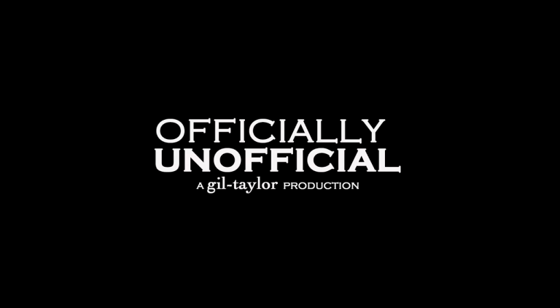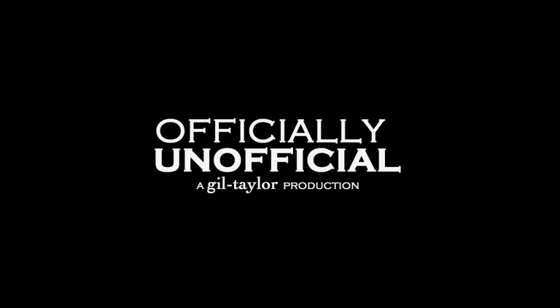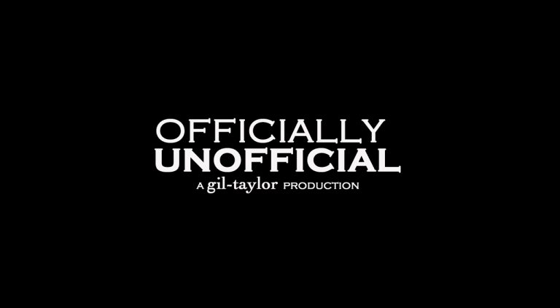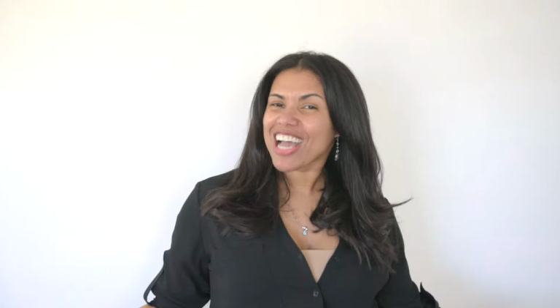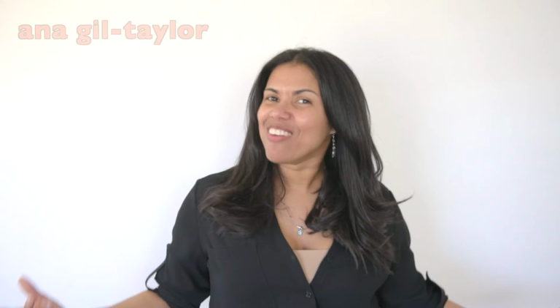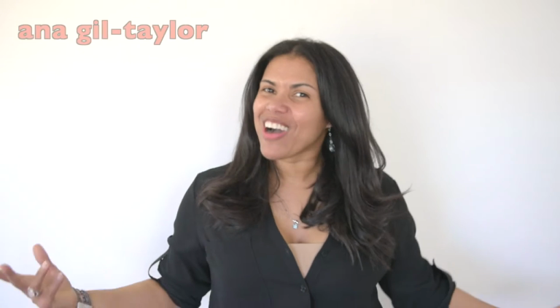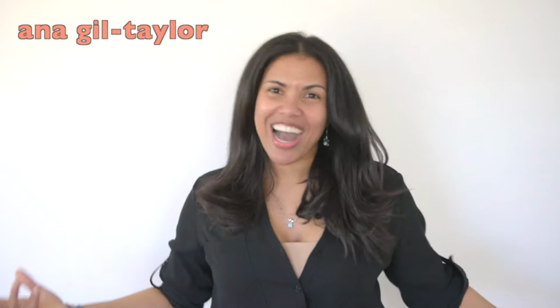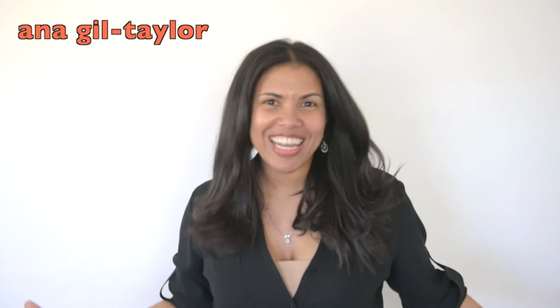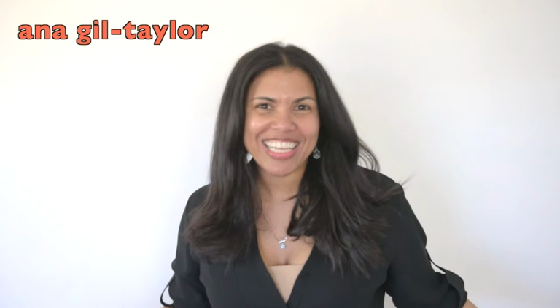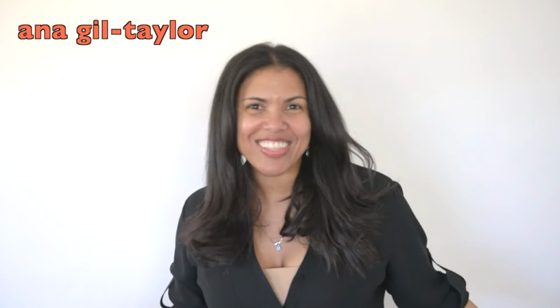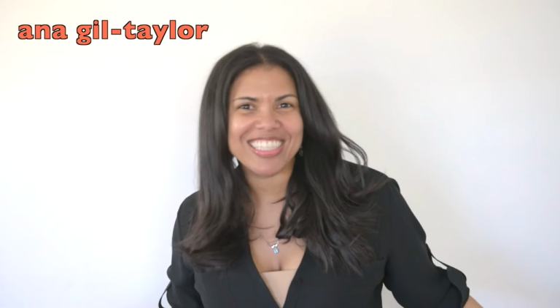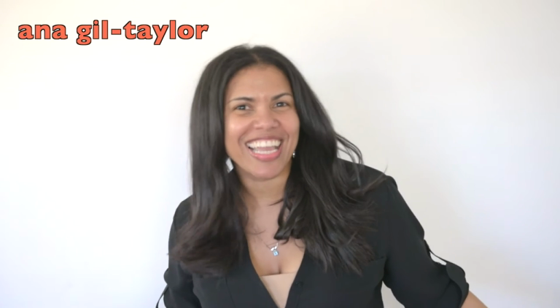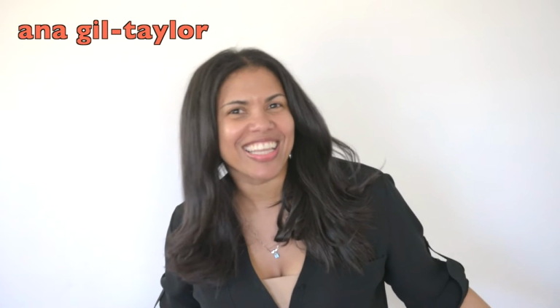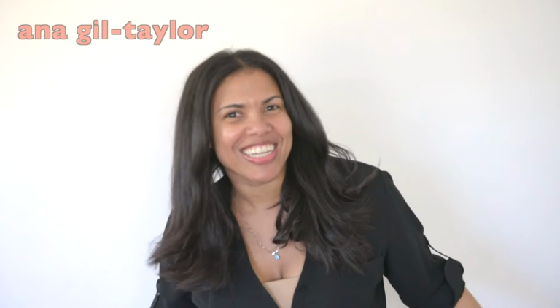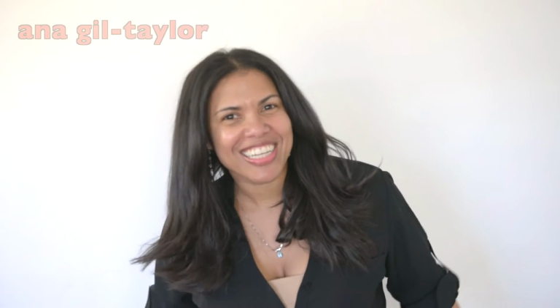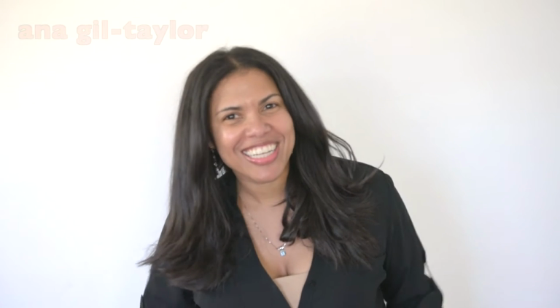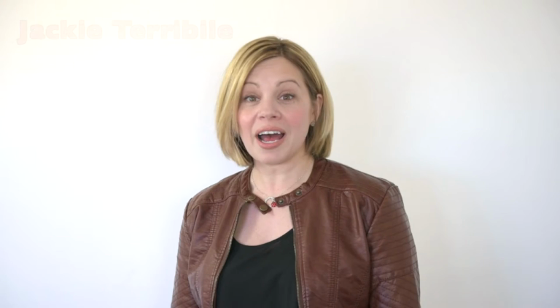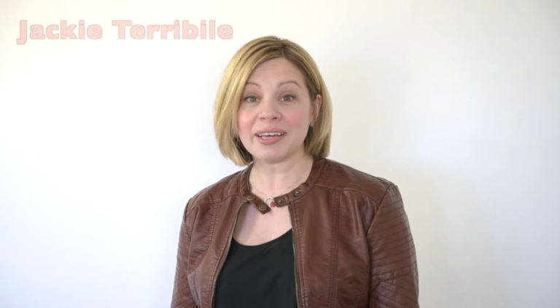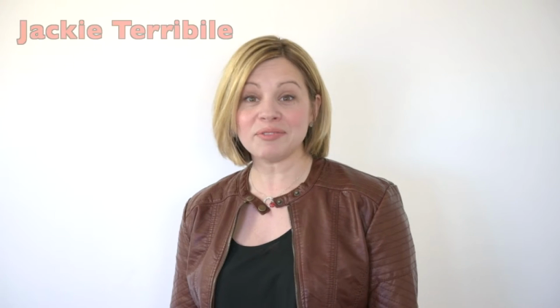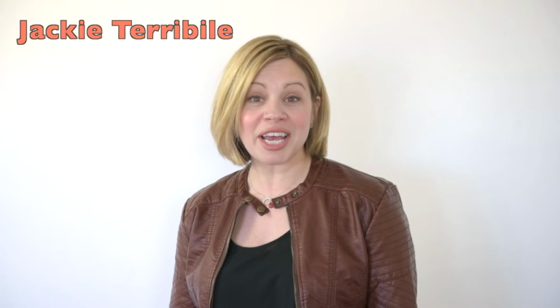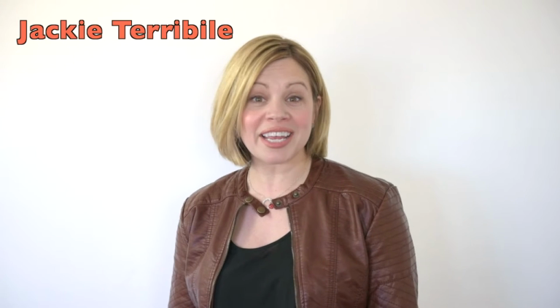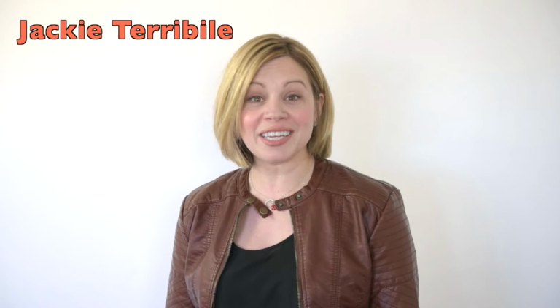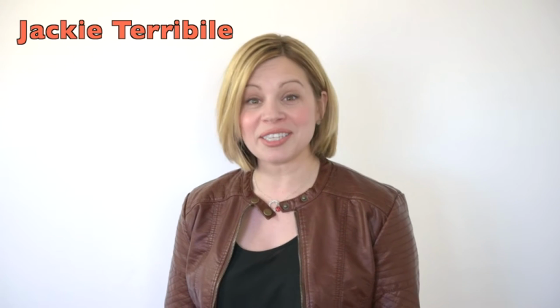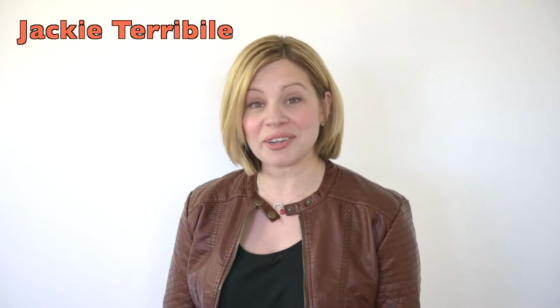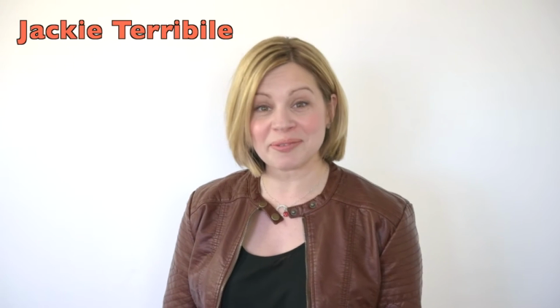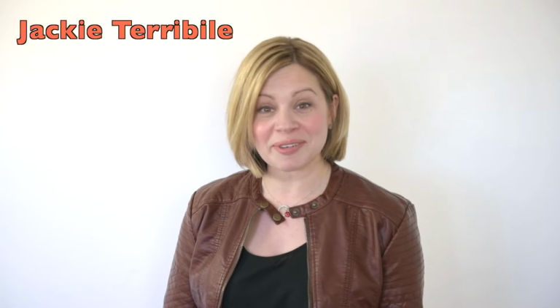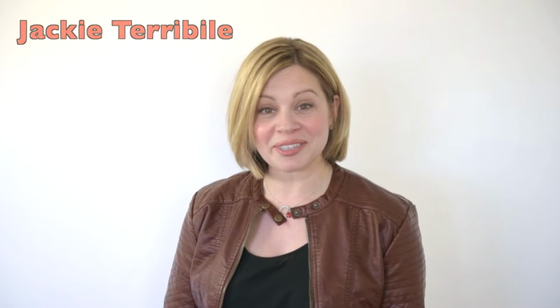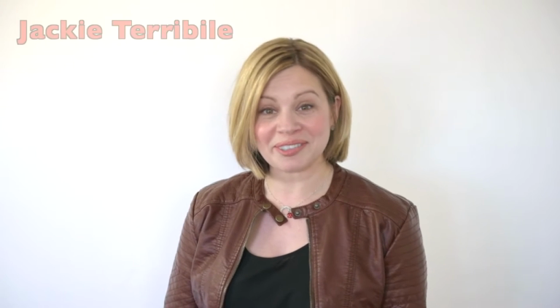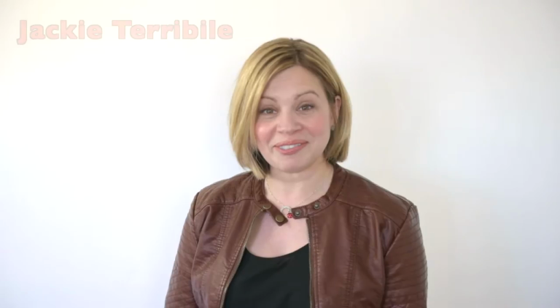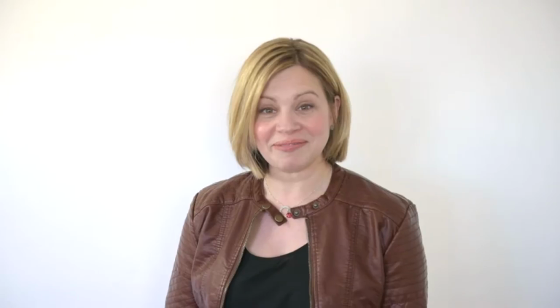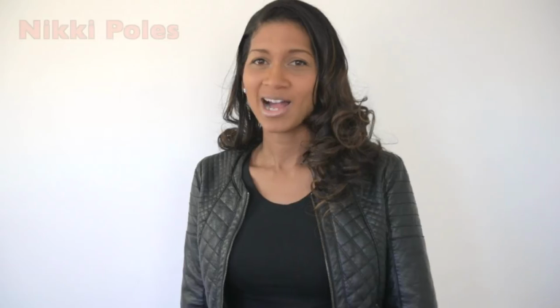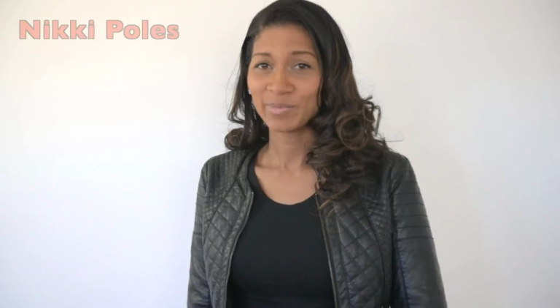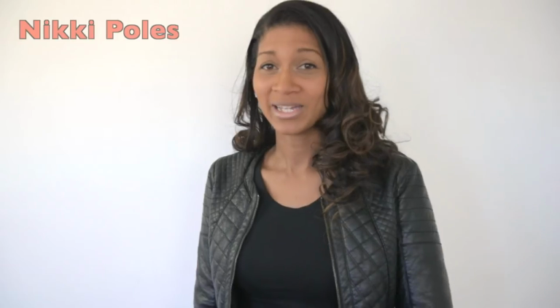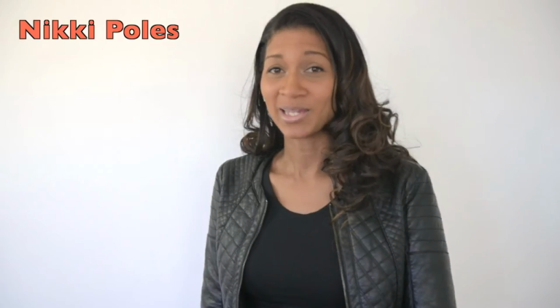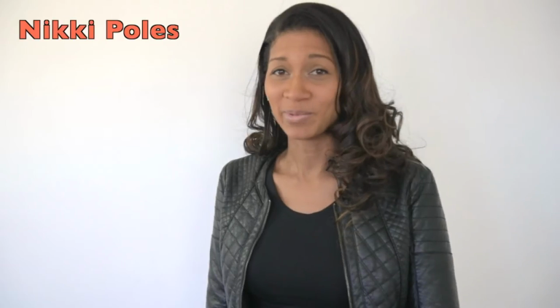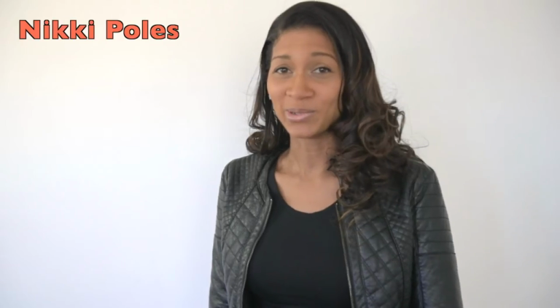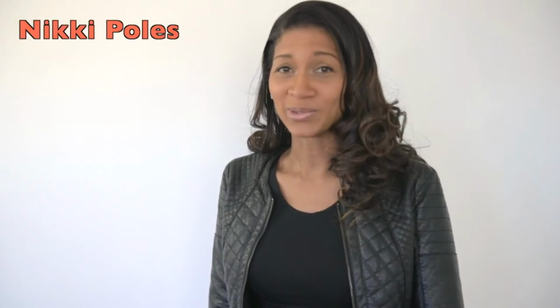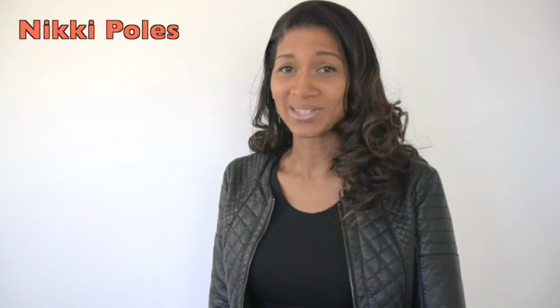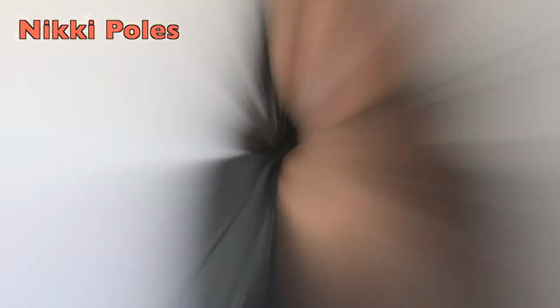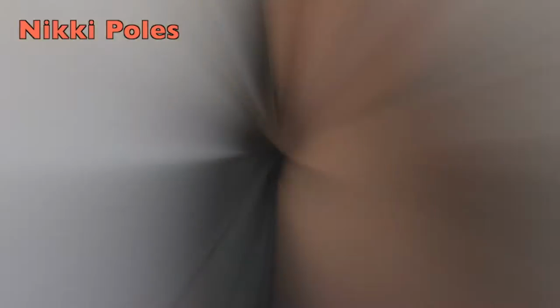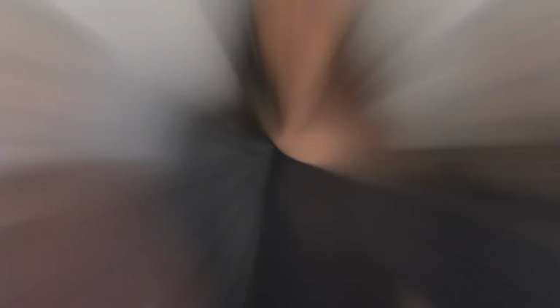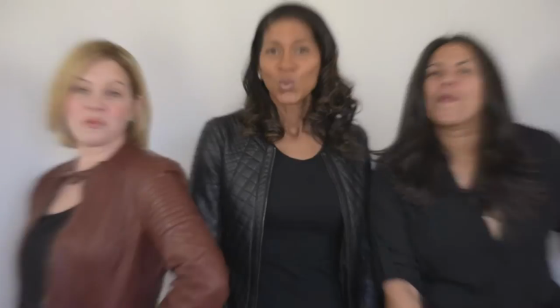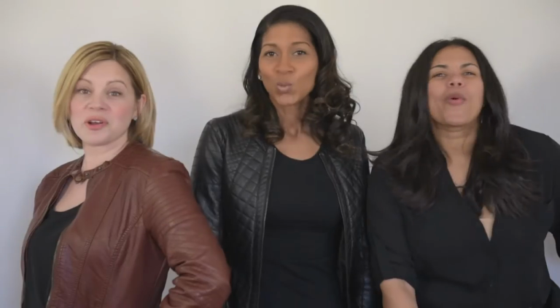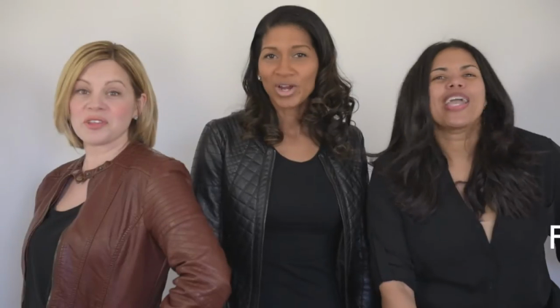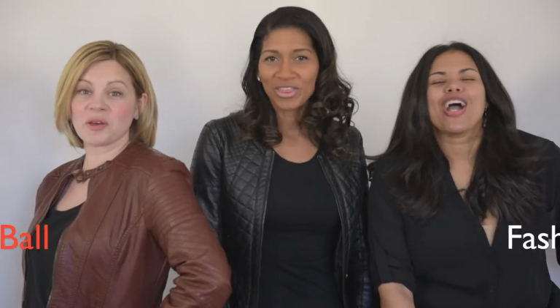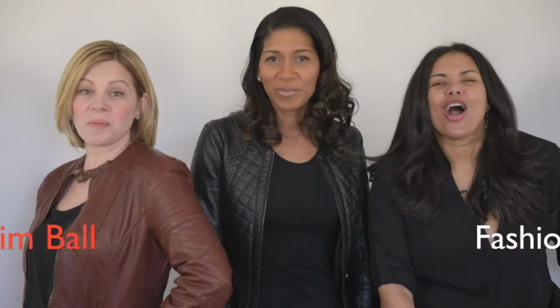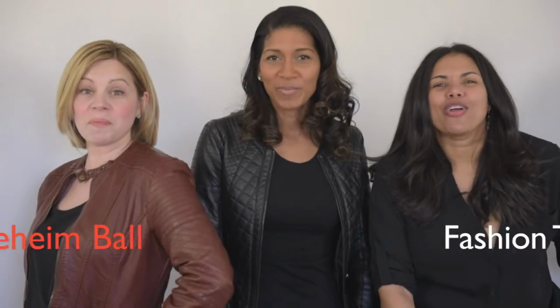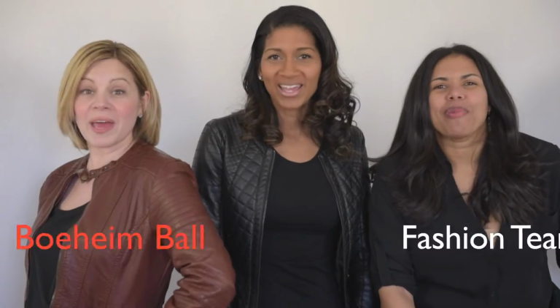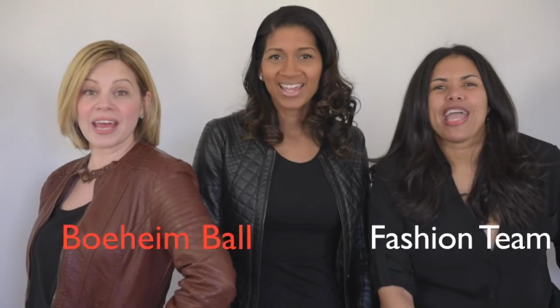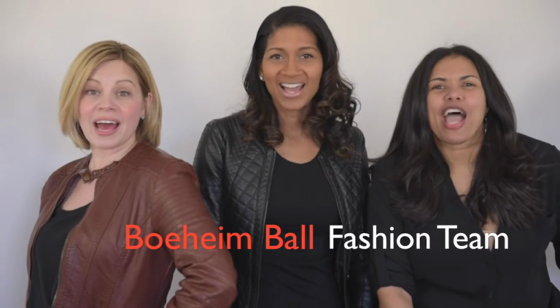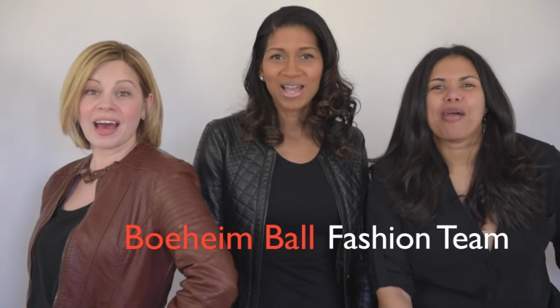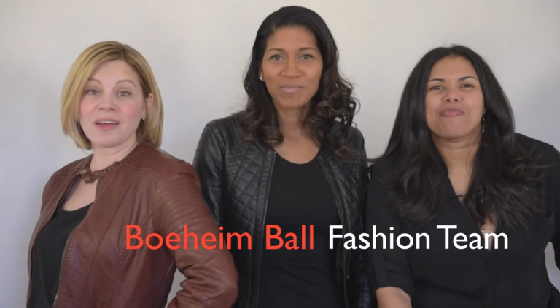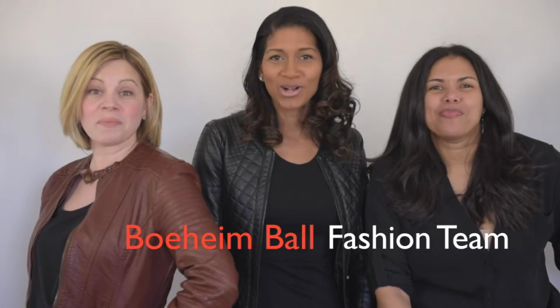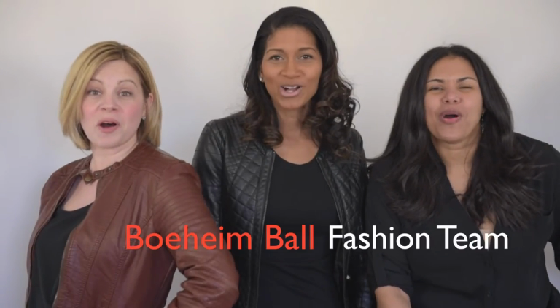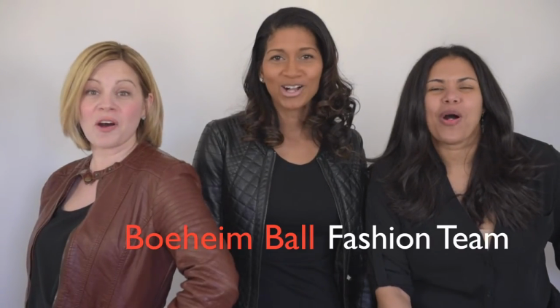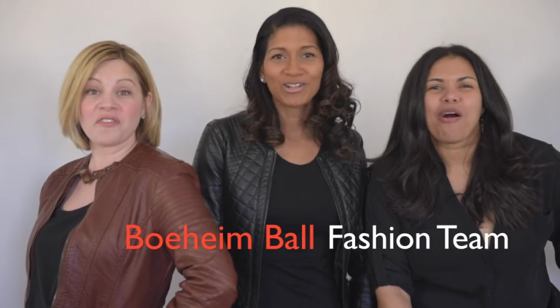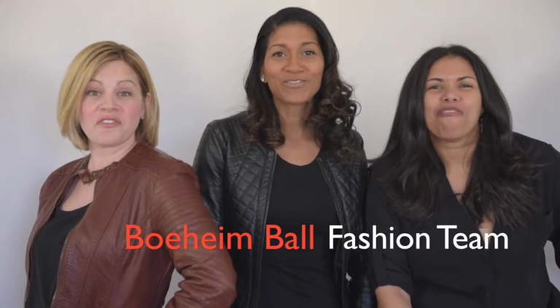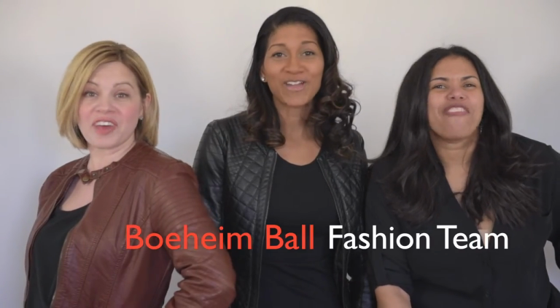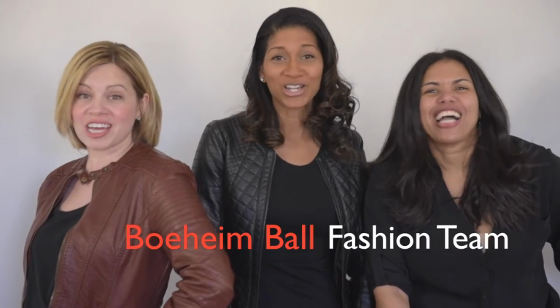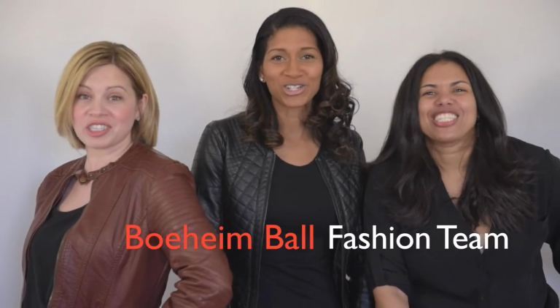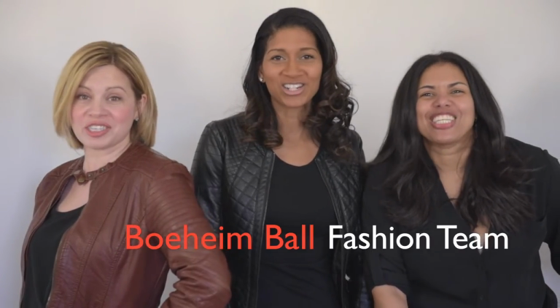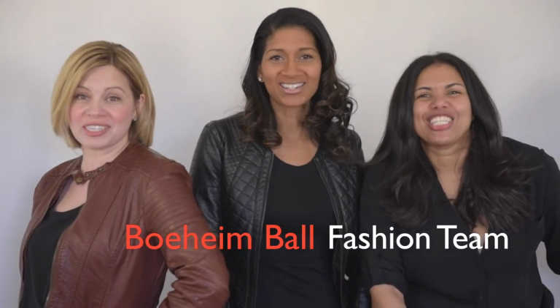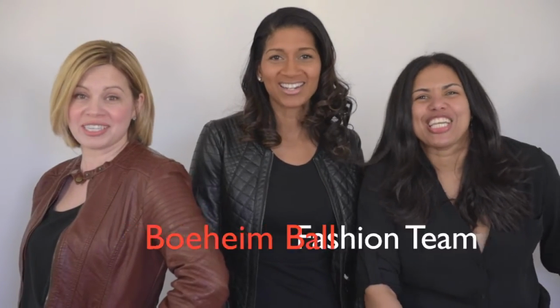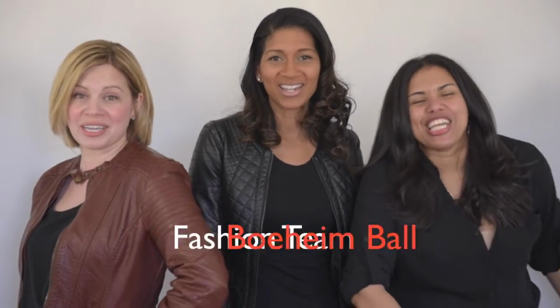I'm Anagil Taylor. I'm Jacqui Taravio. I'm Nikki Foles. We're the Bayhat Ball Fashion Team.